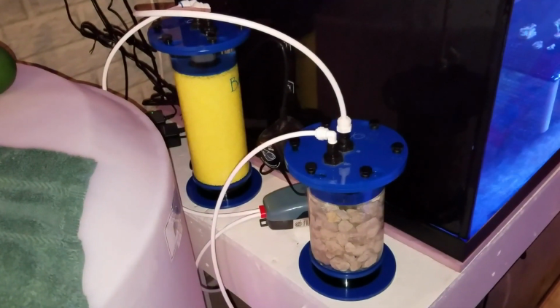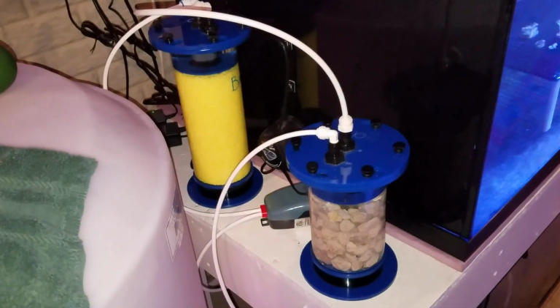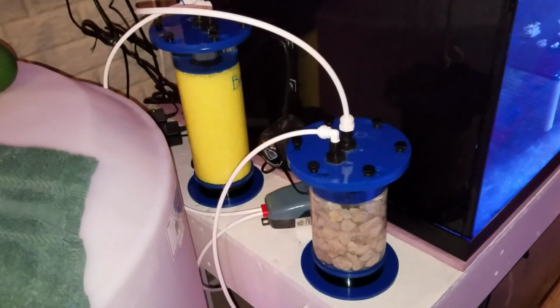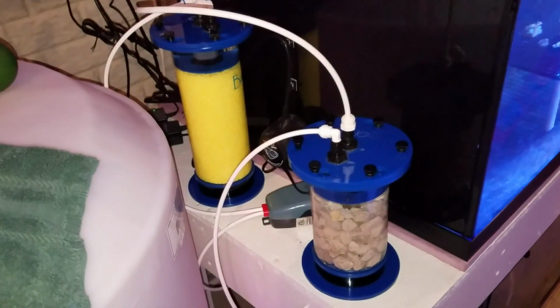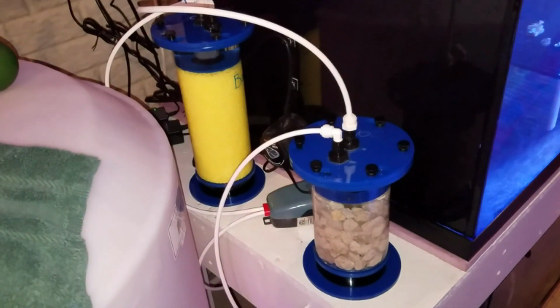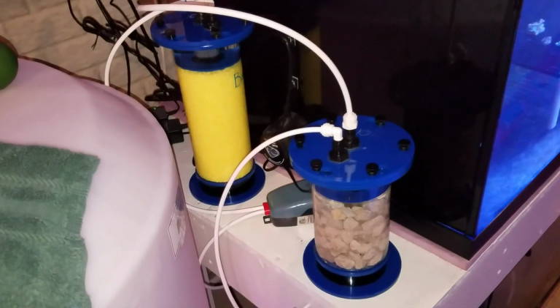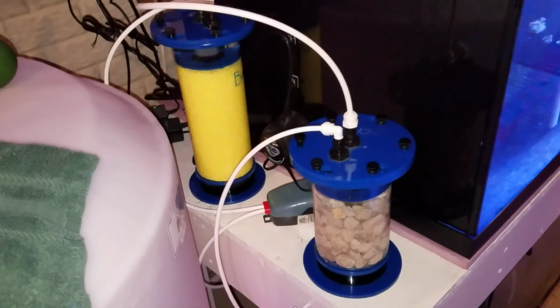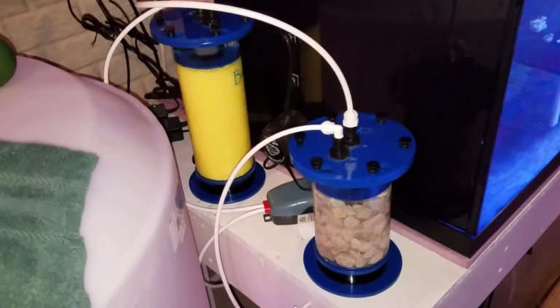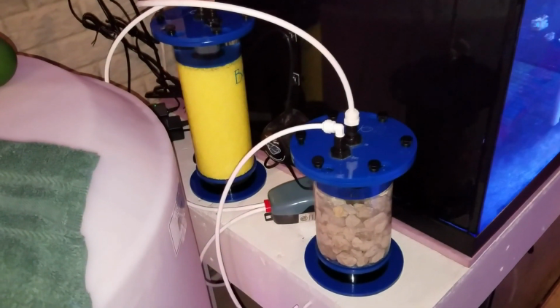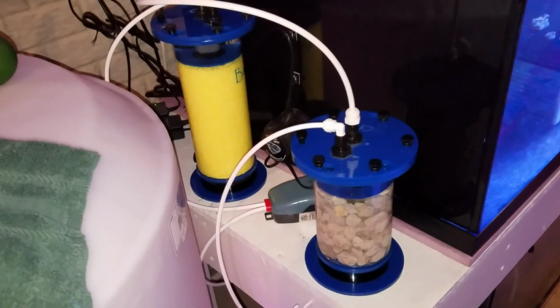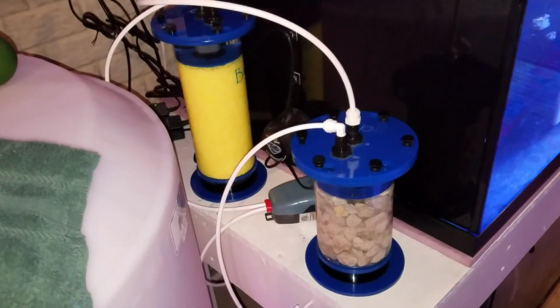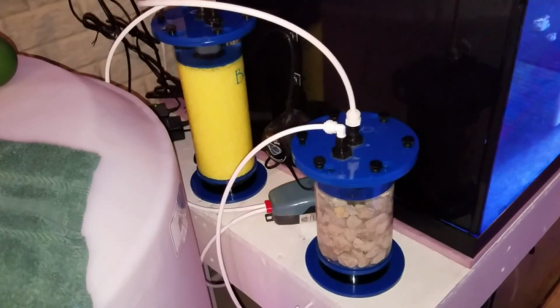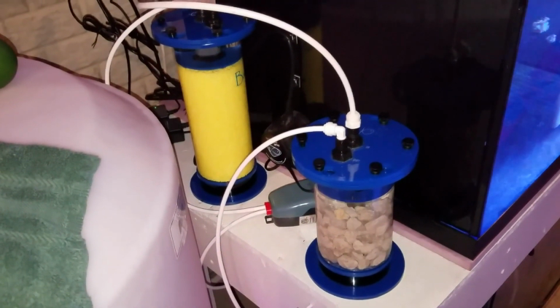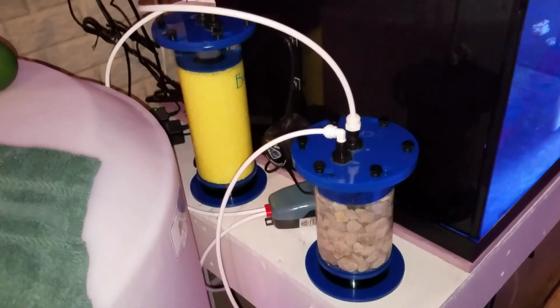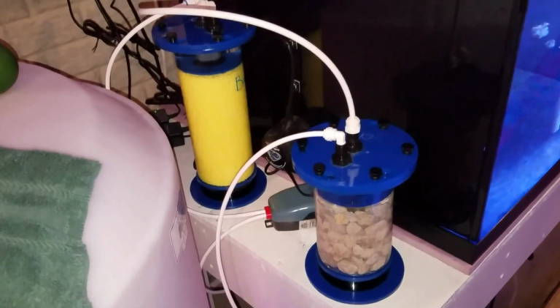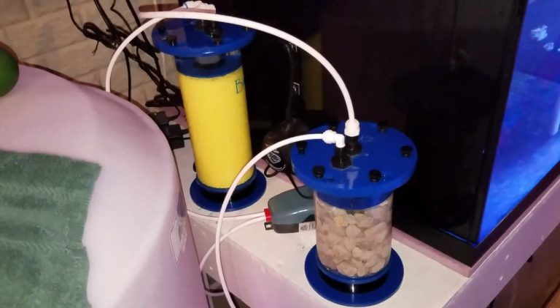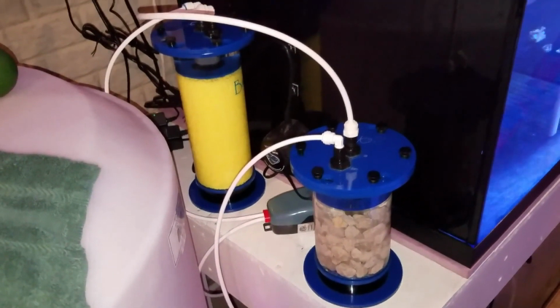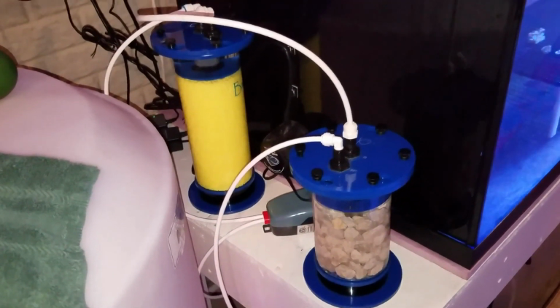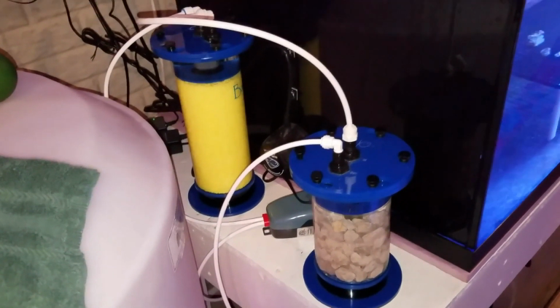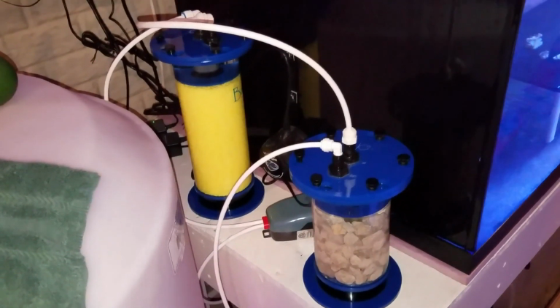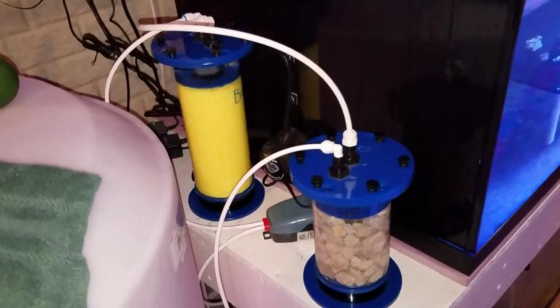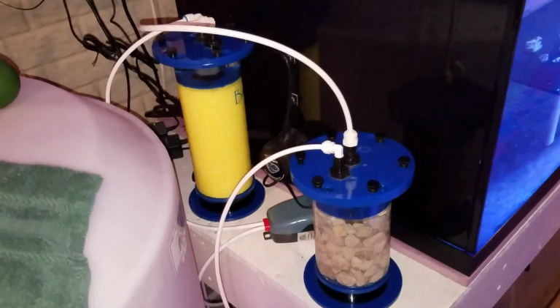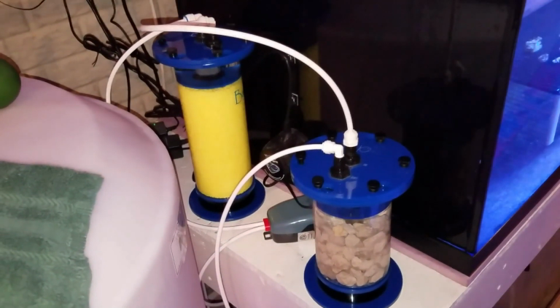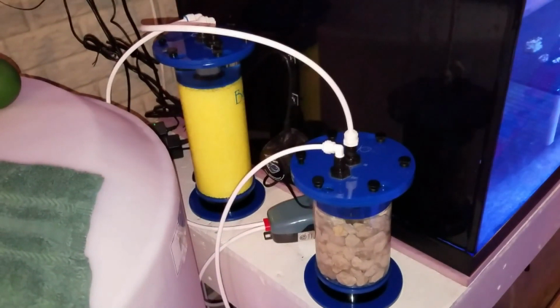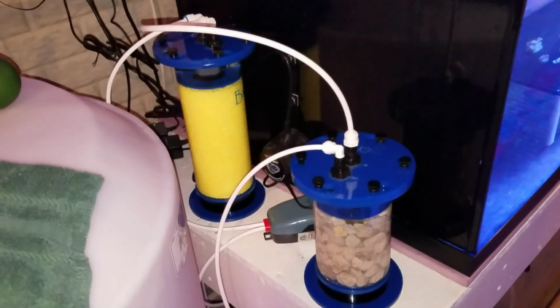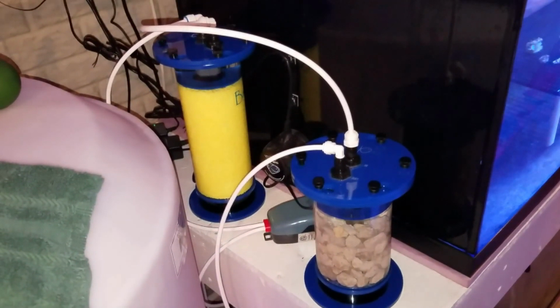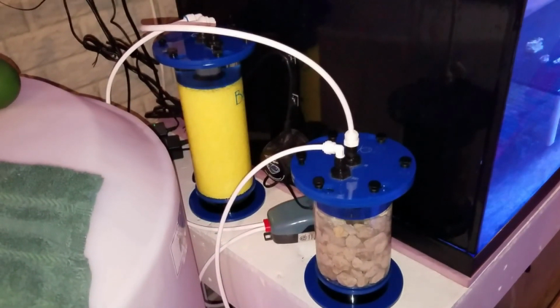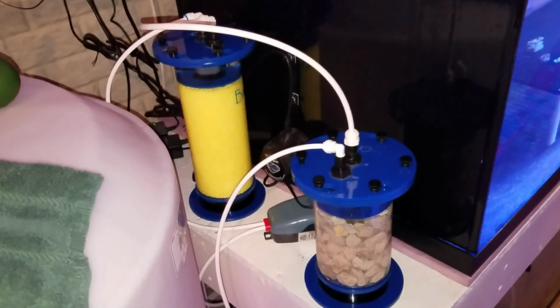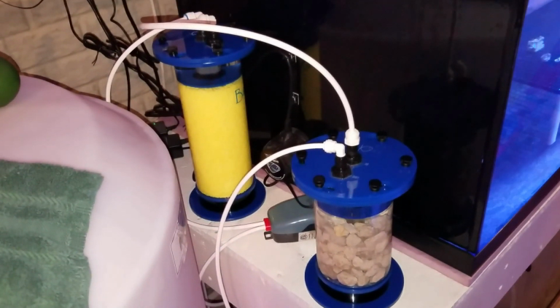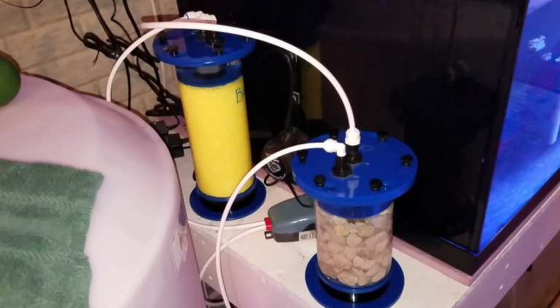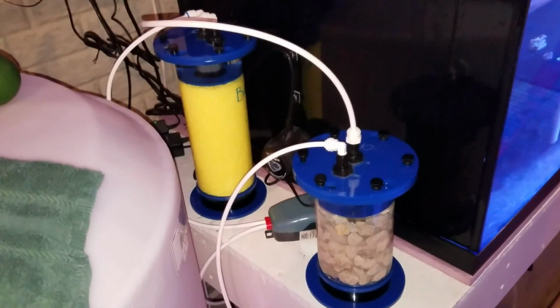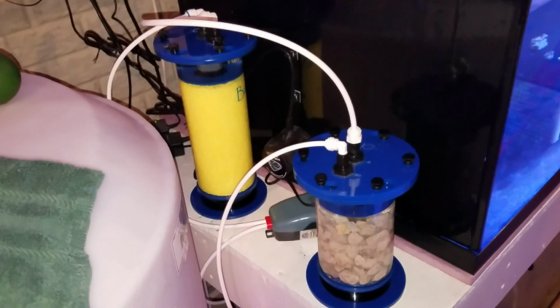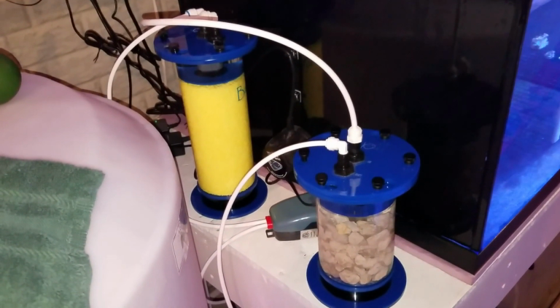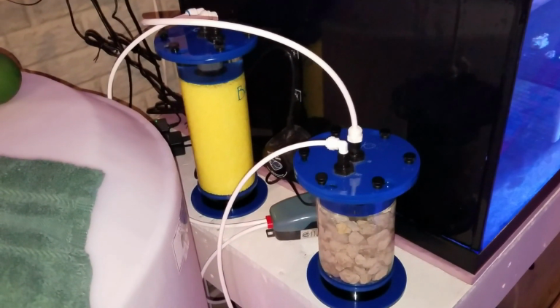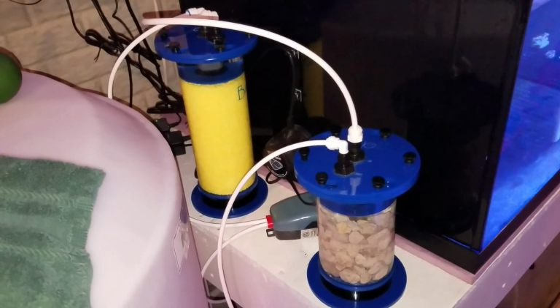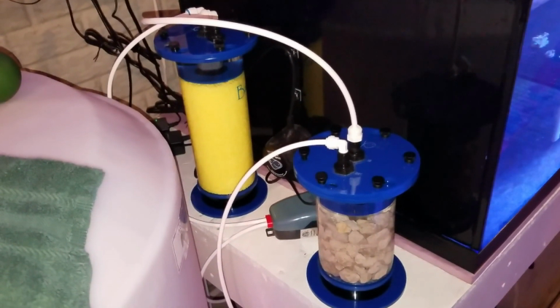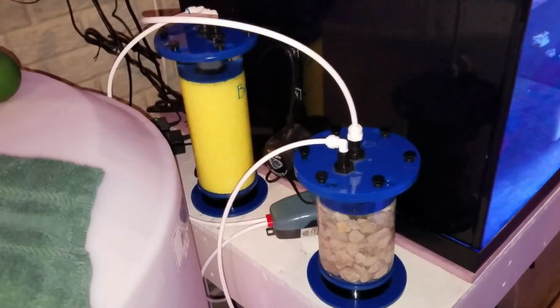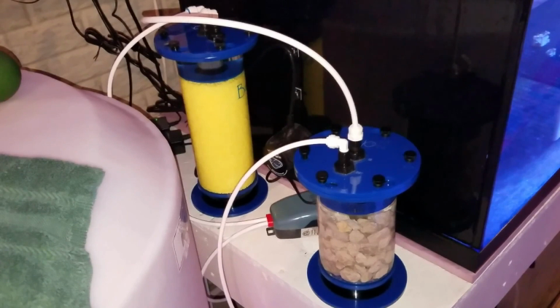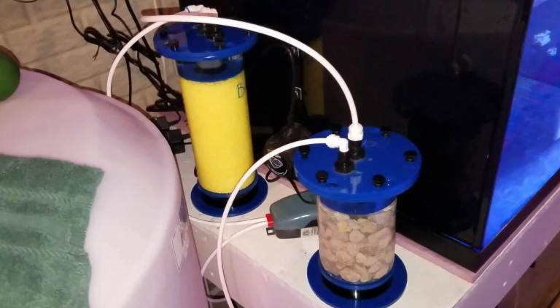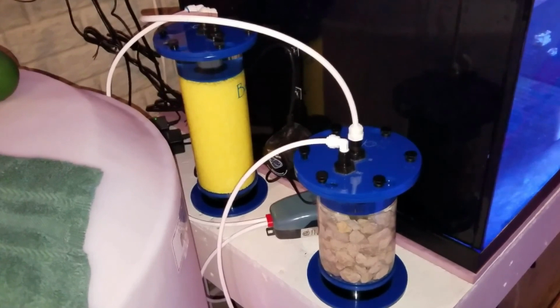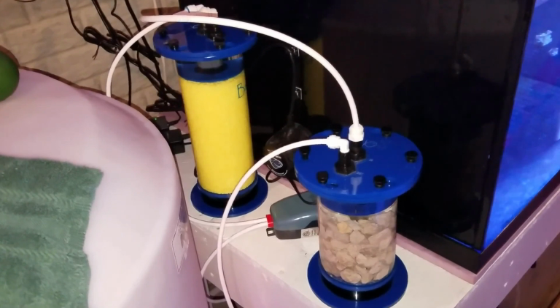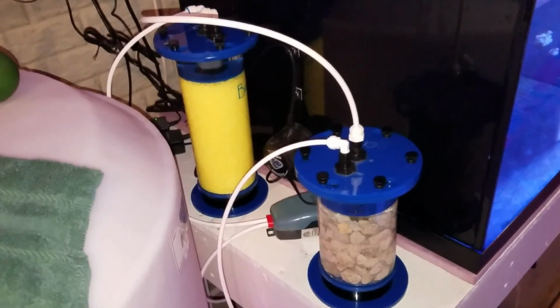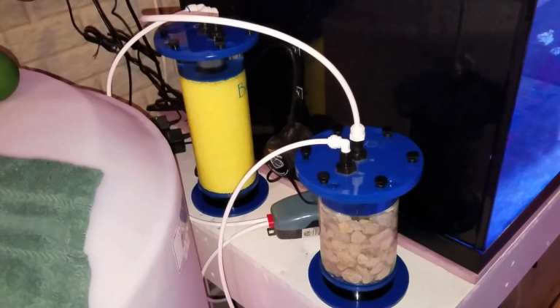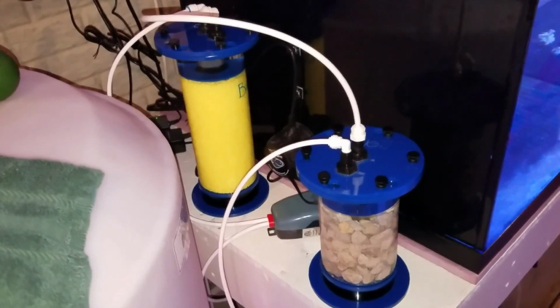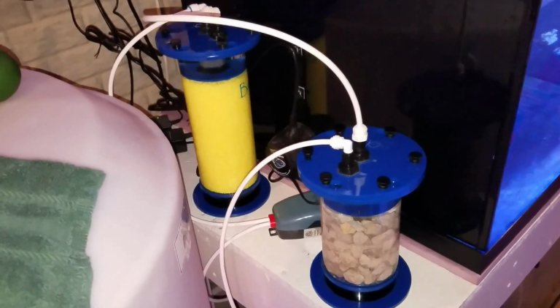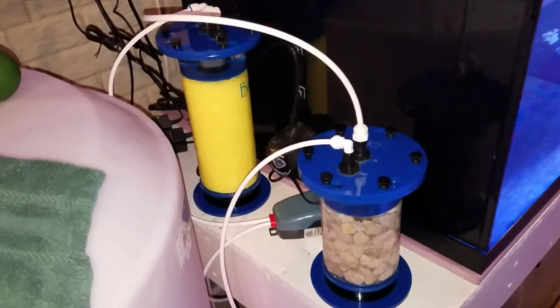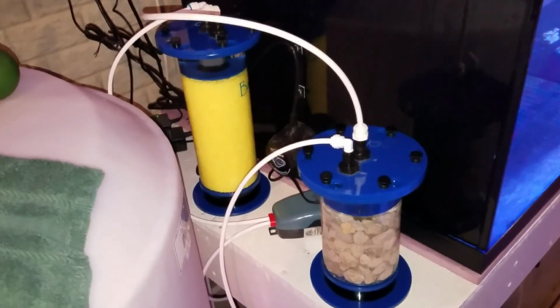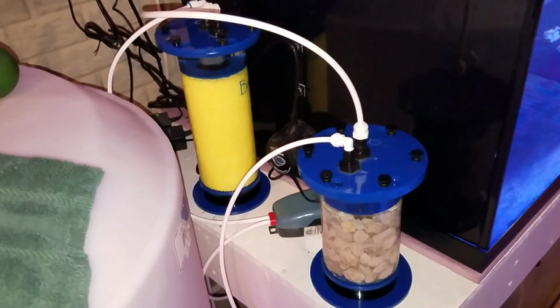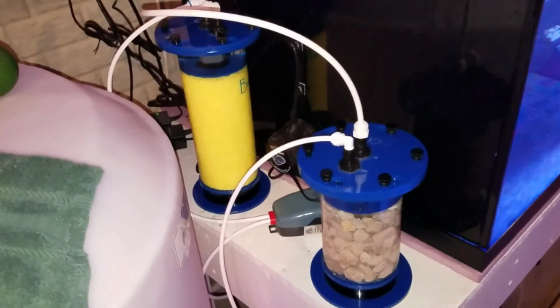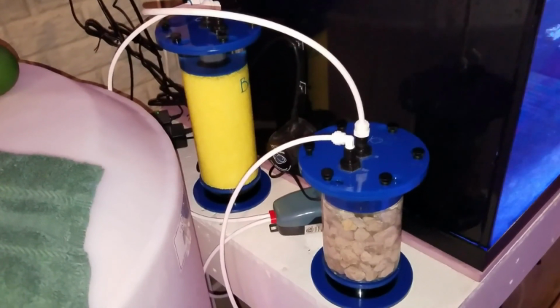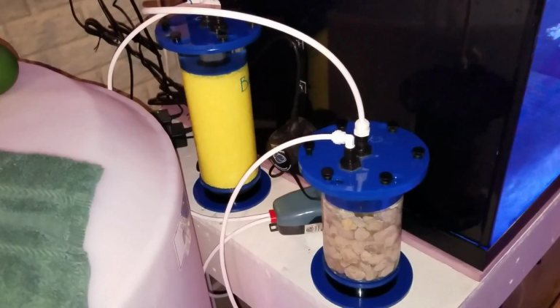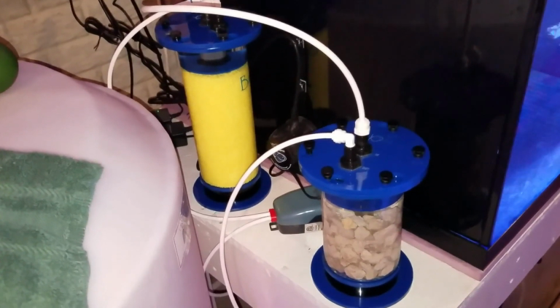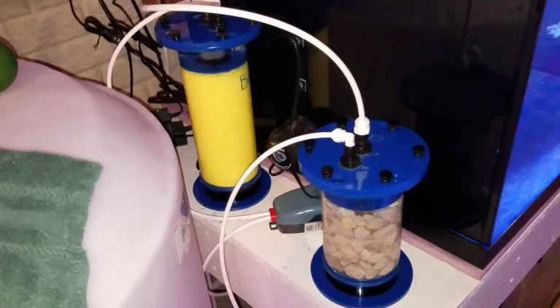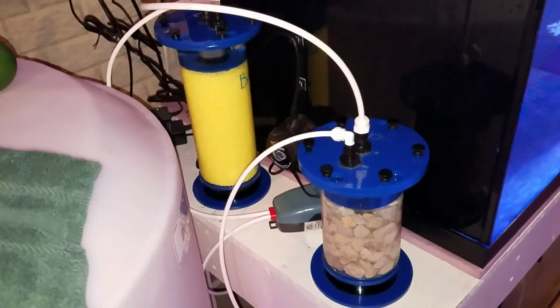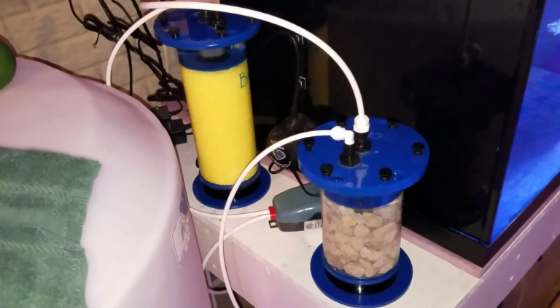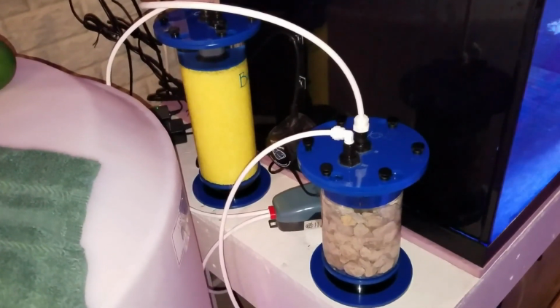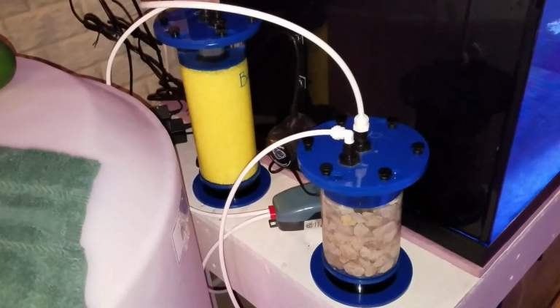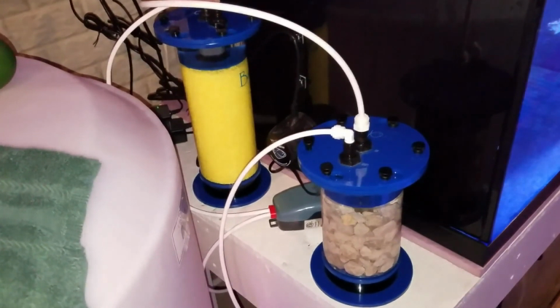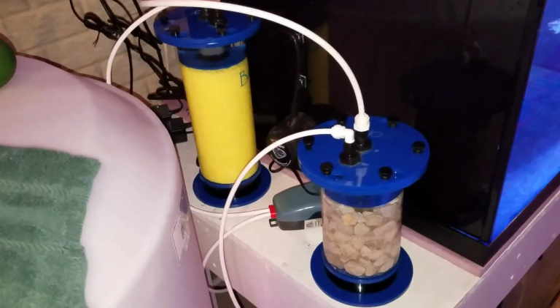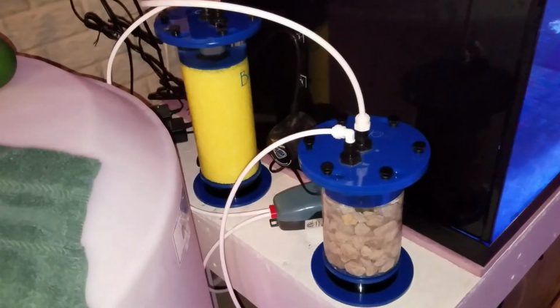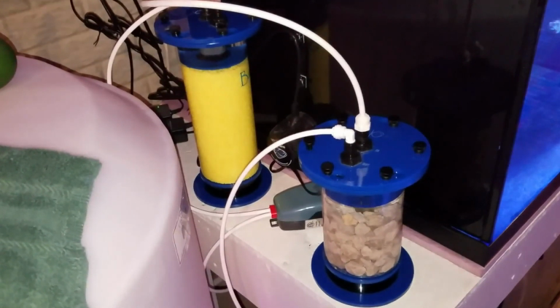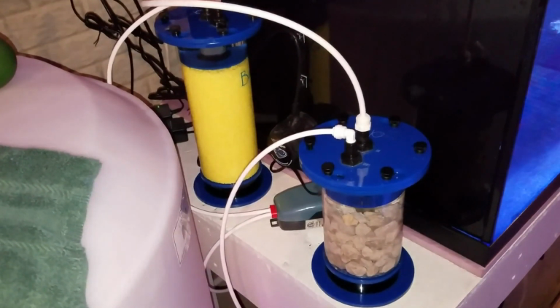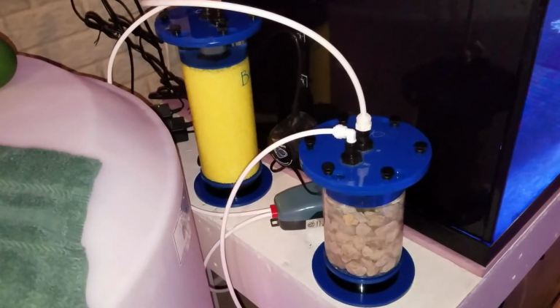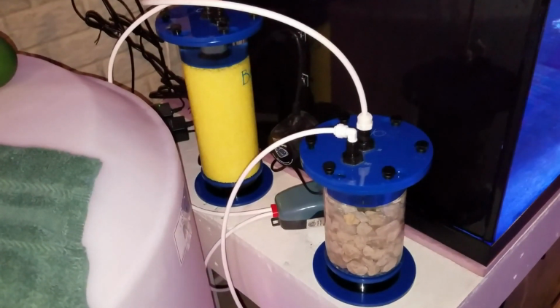This is my DIY version of a nitrate reactor. If you want to learn how to make one, stay tuned.